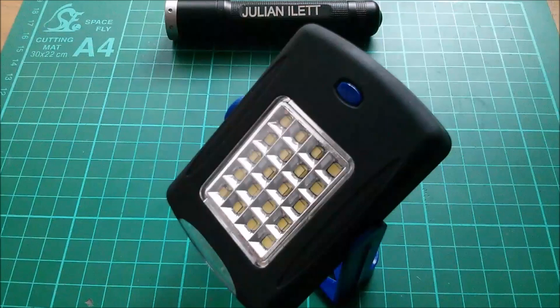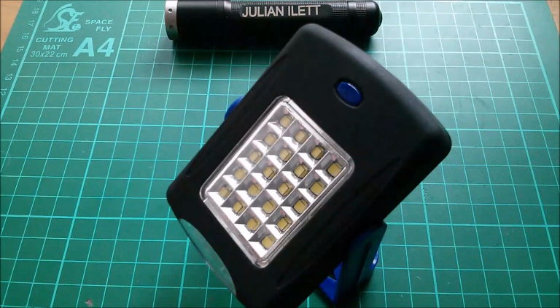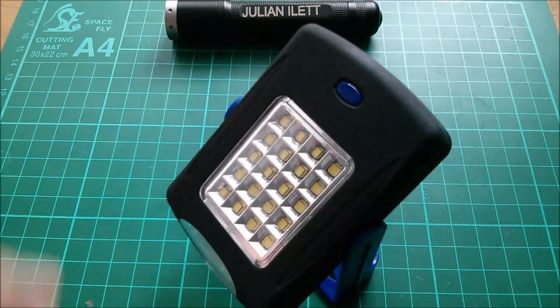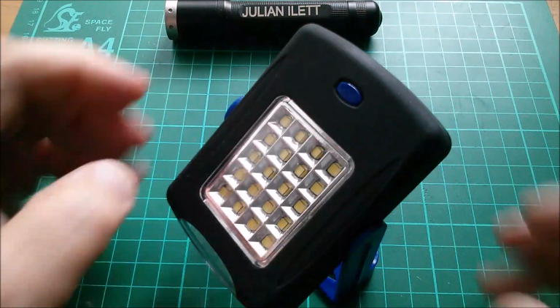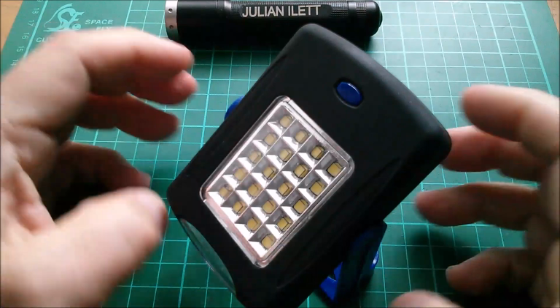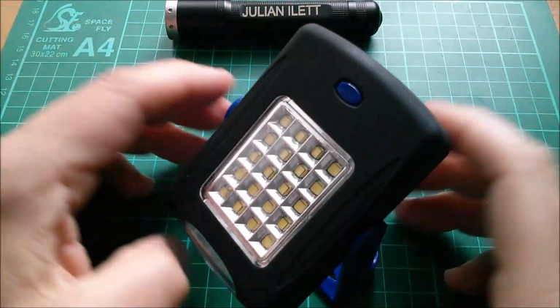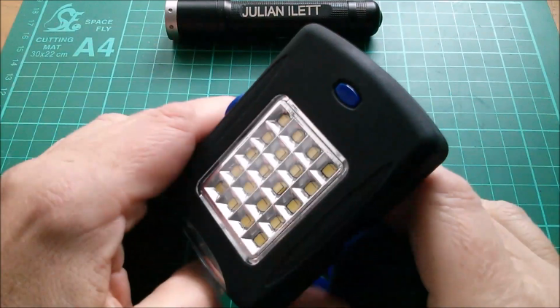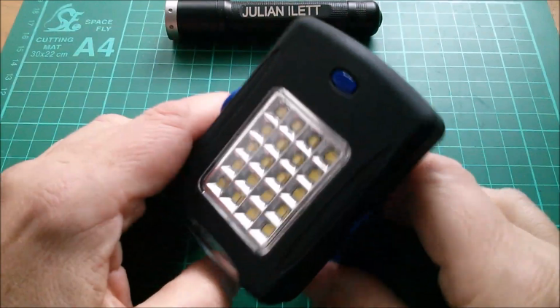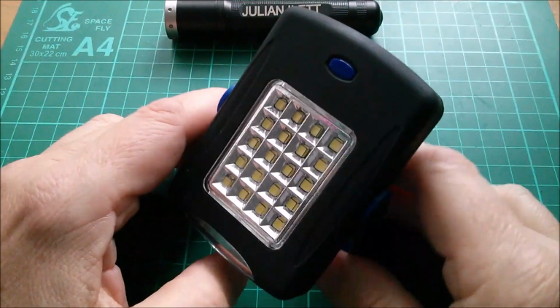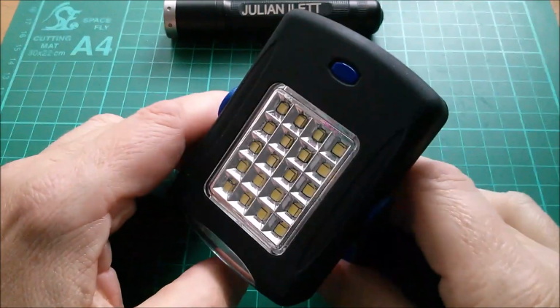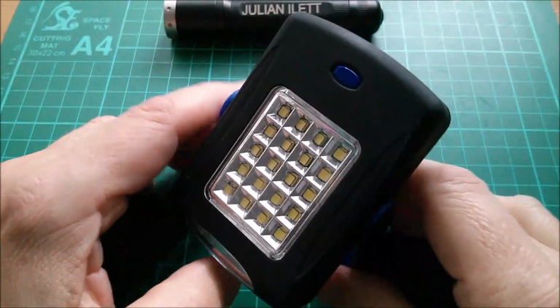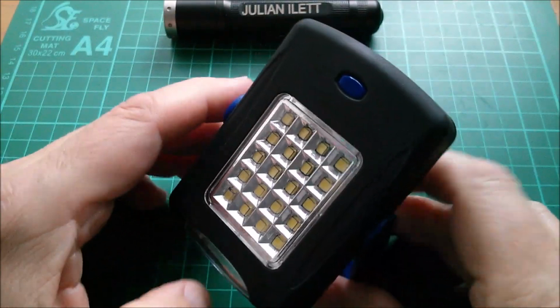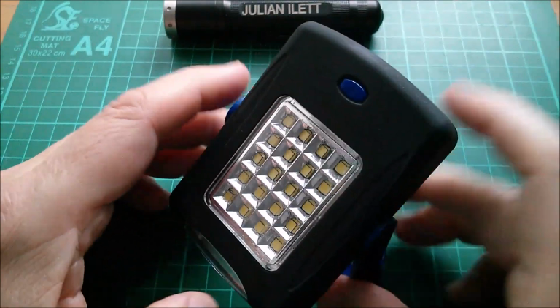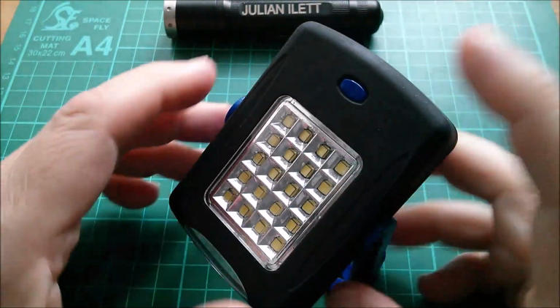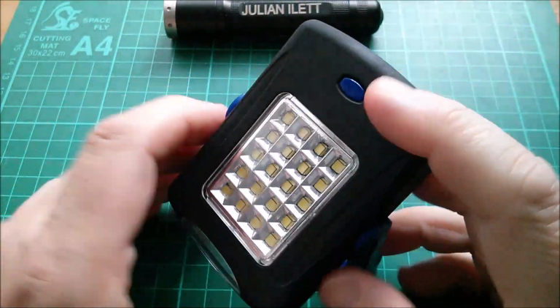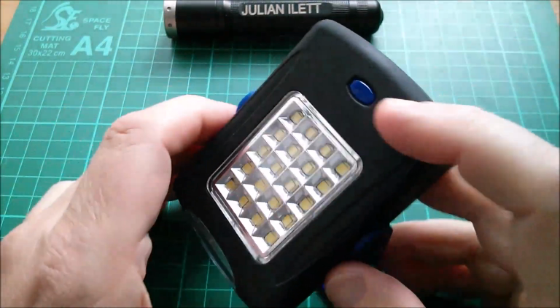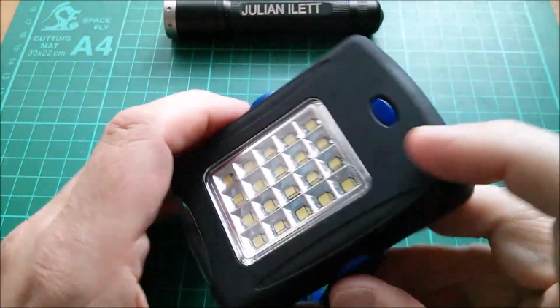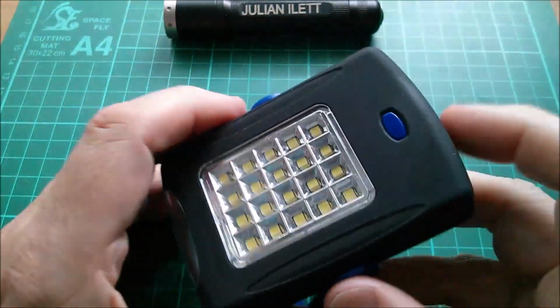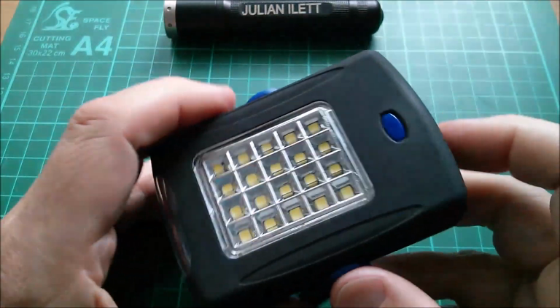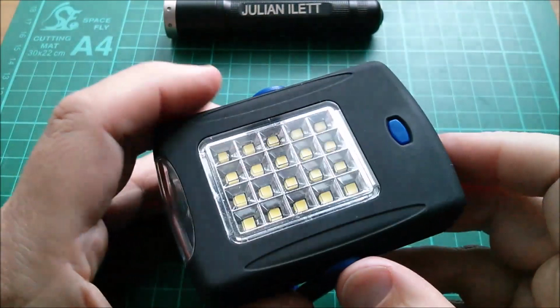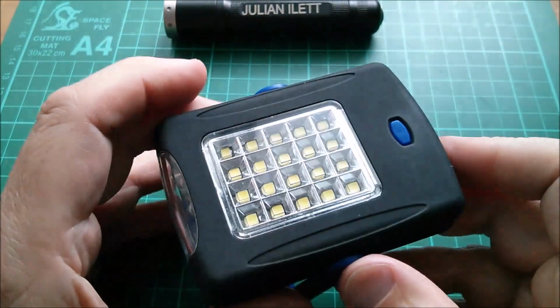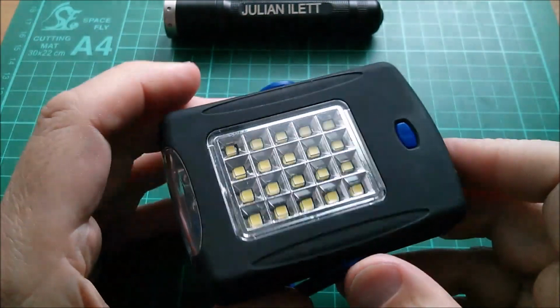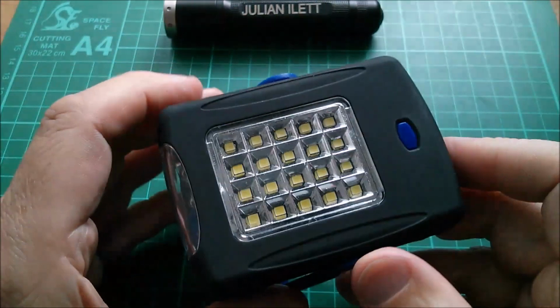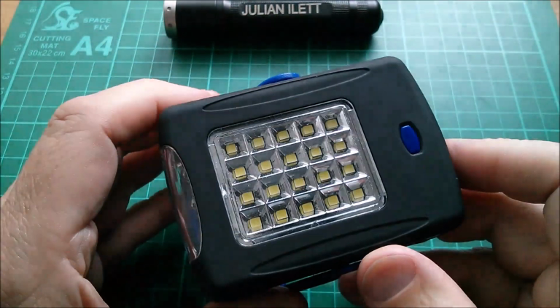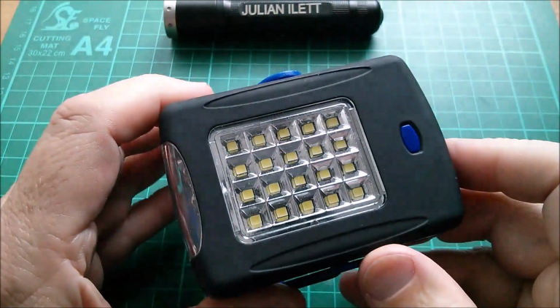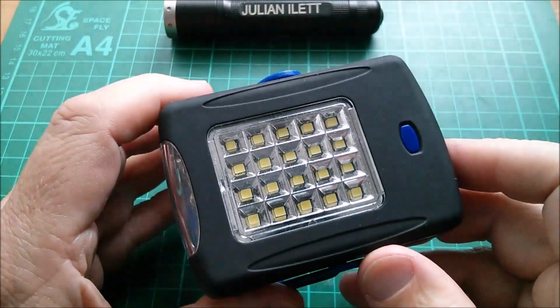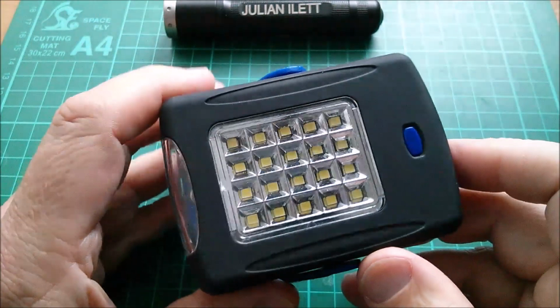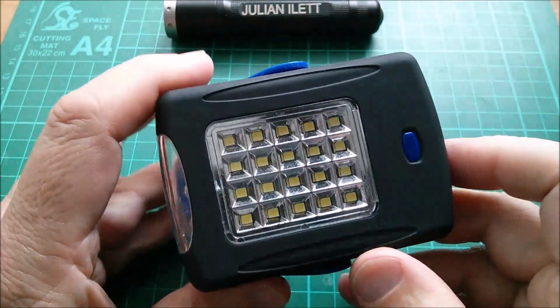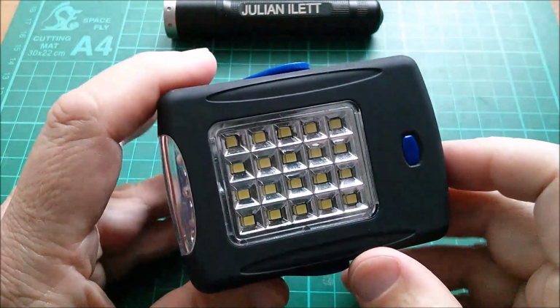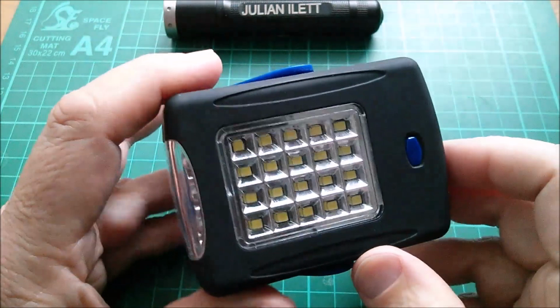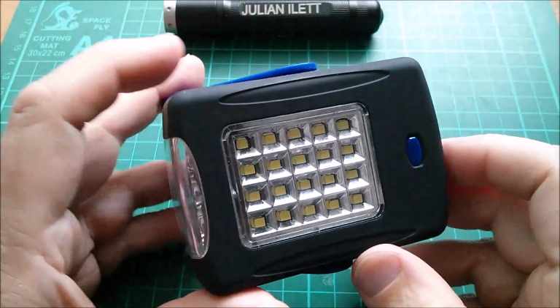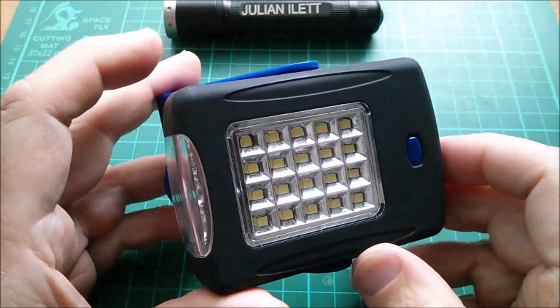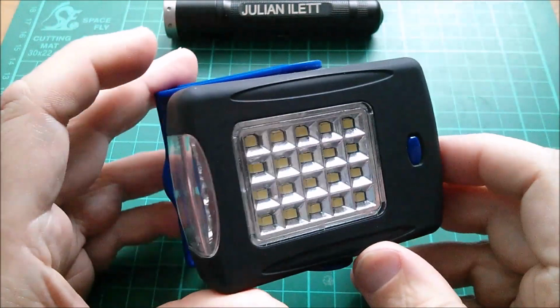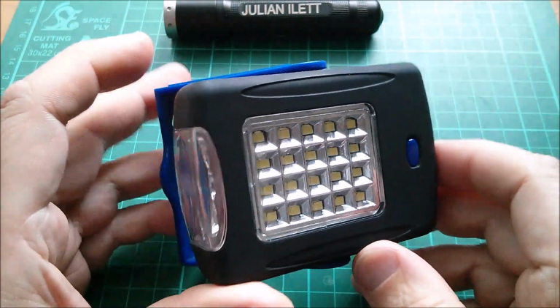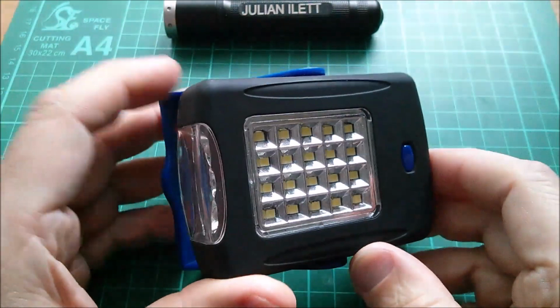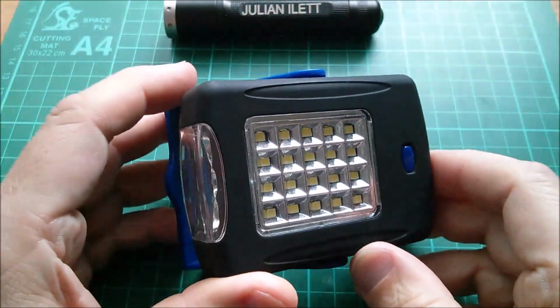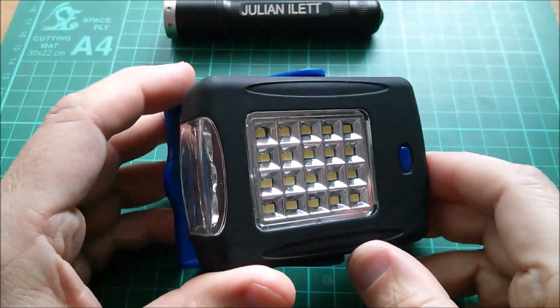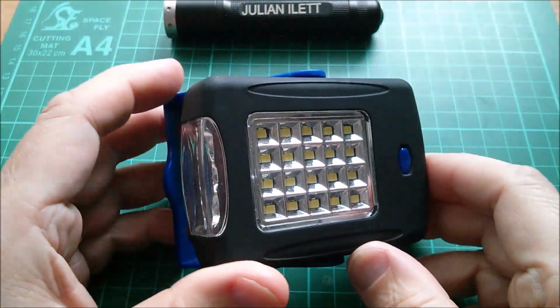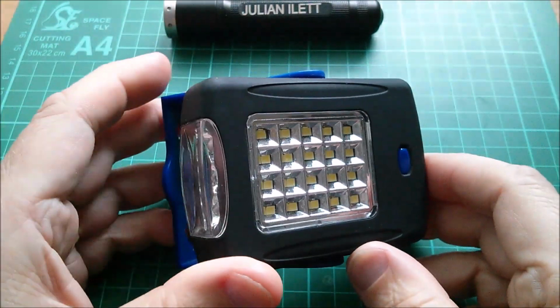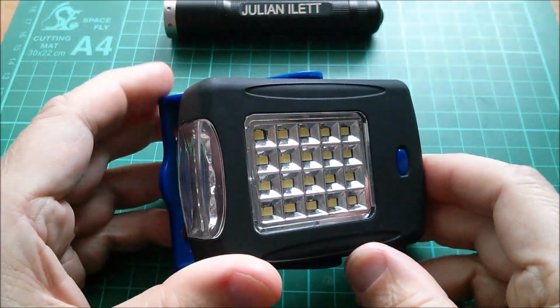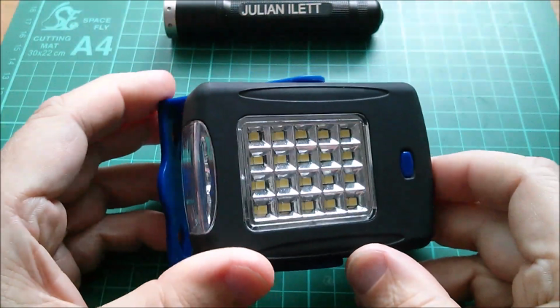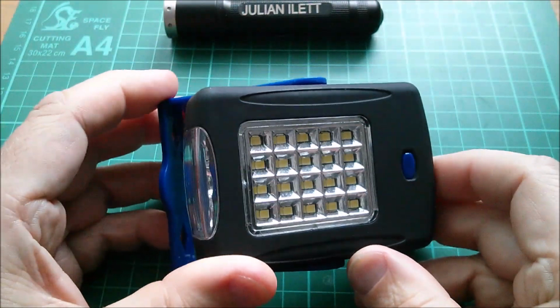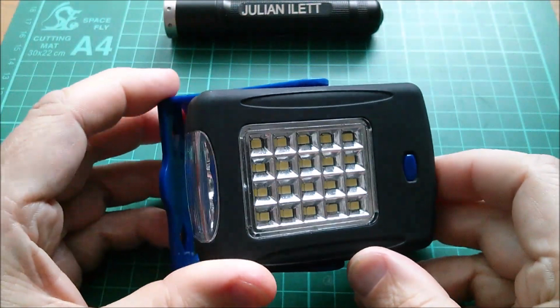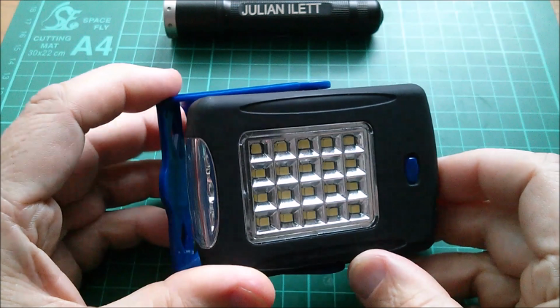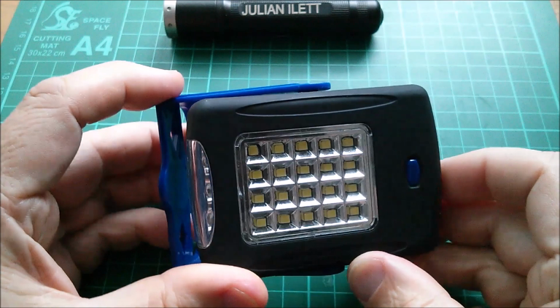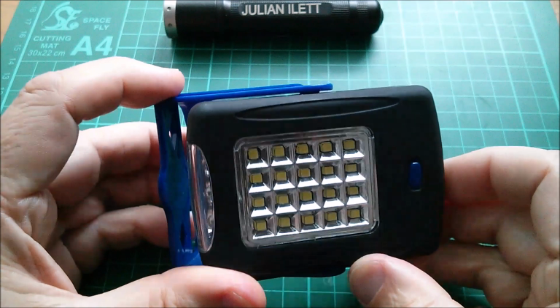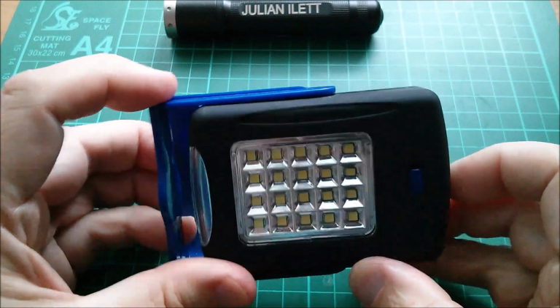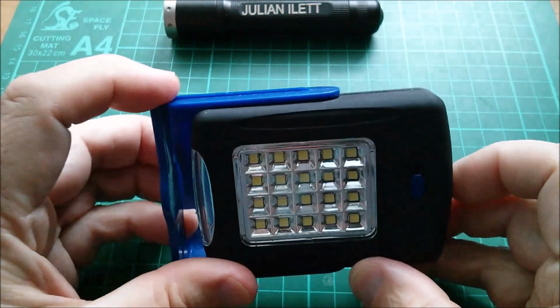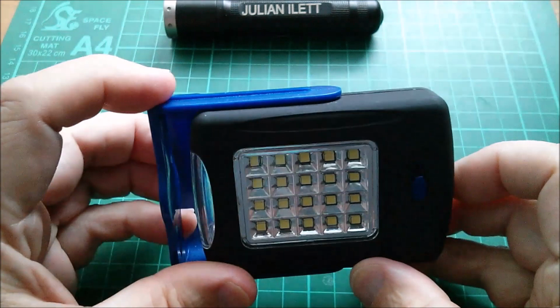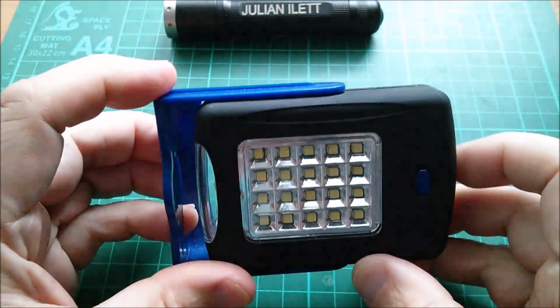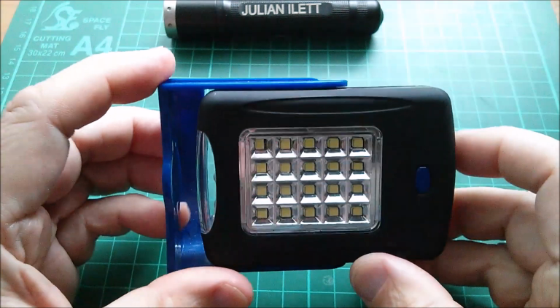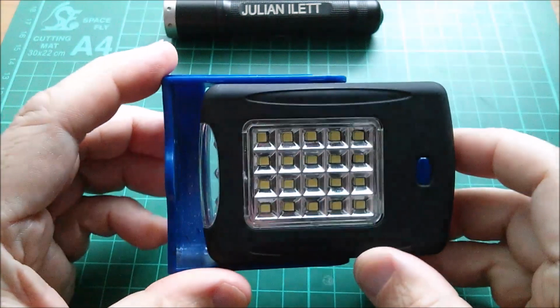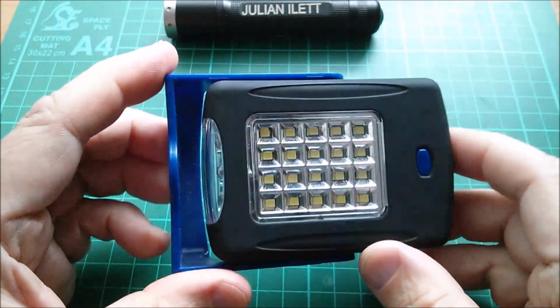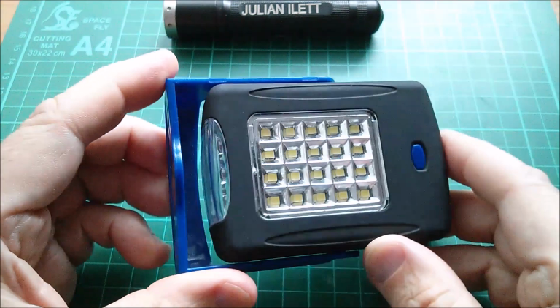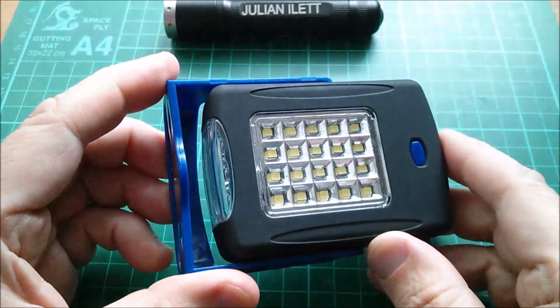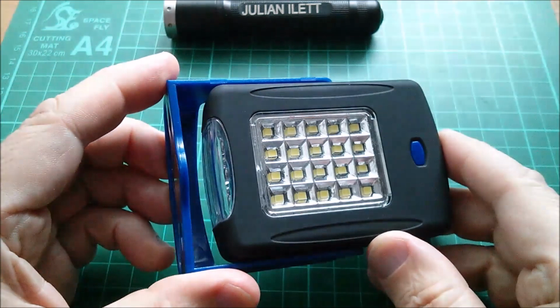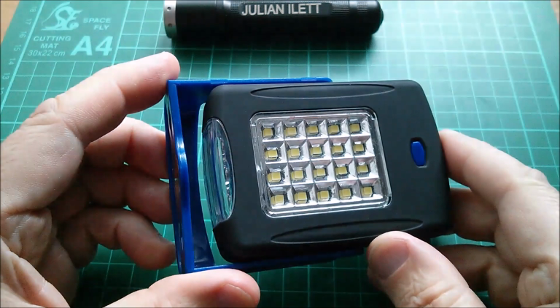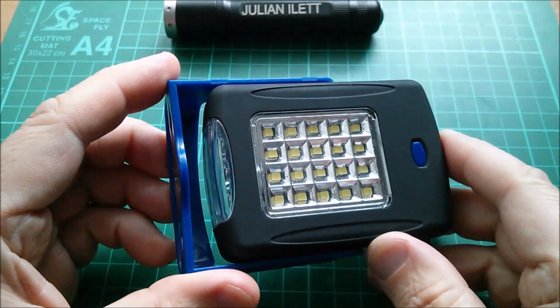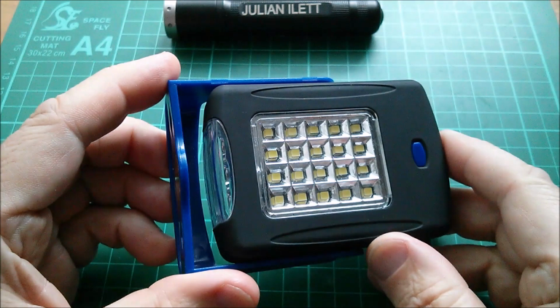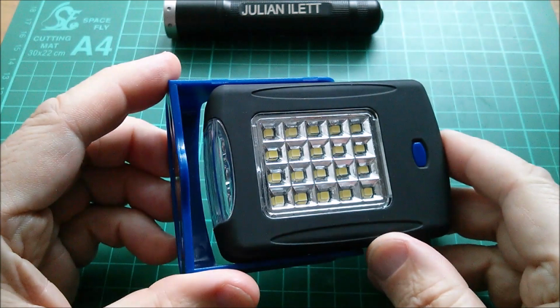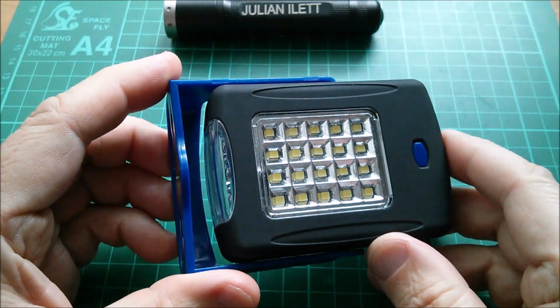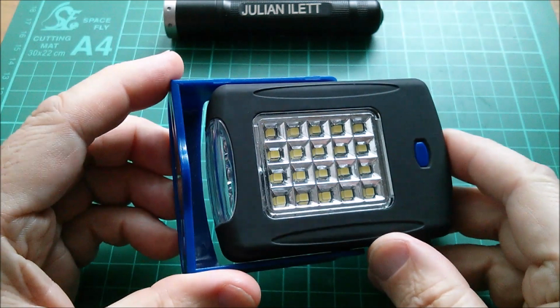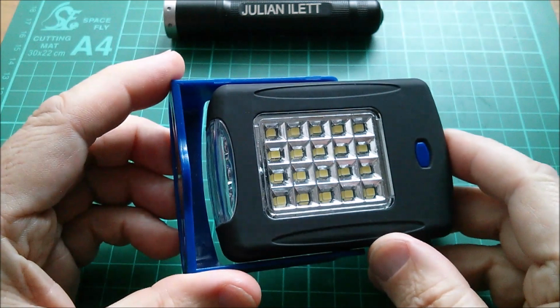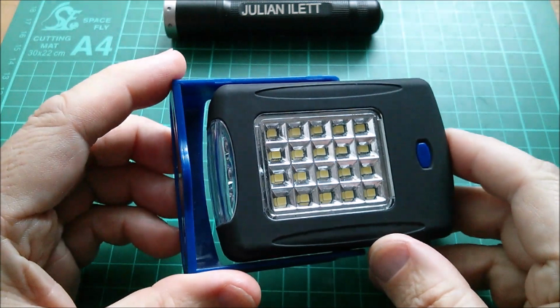Good morning all. Today I thought I'd take apart this lamp which I actually bought in Tenerife at a sort of souvenir shop.